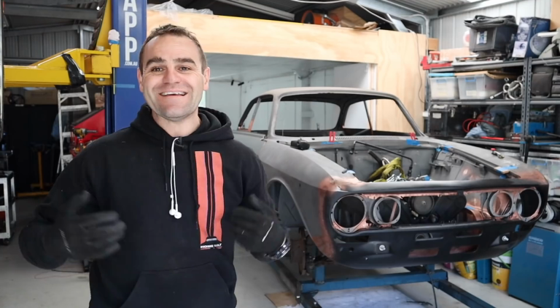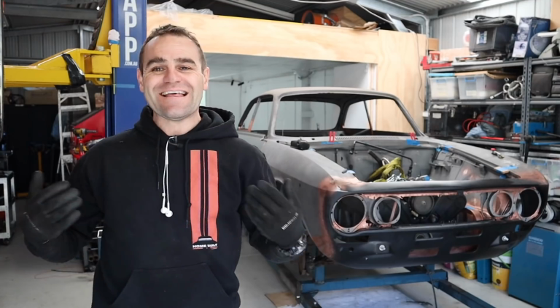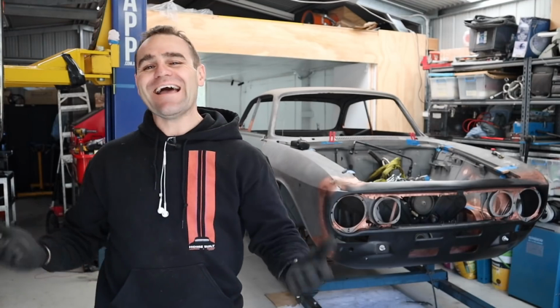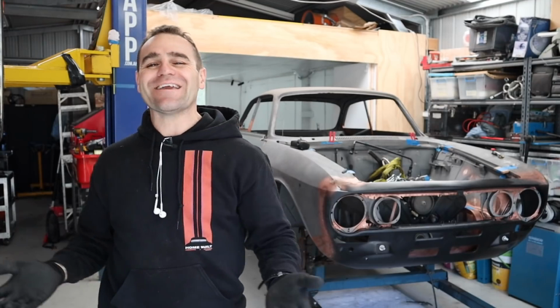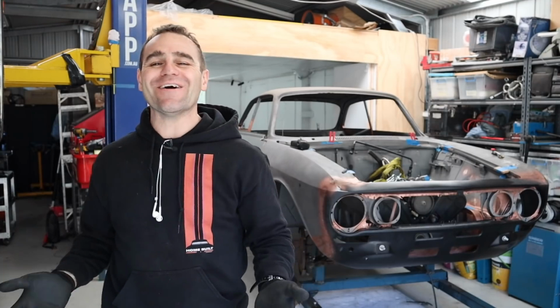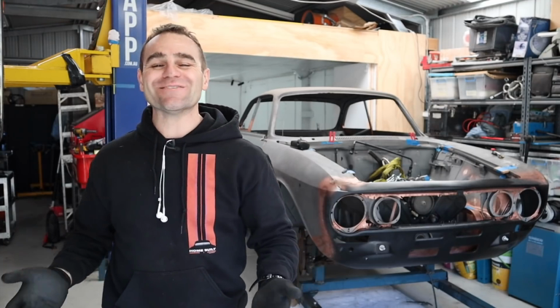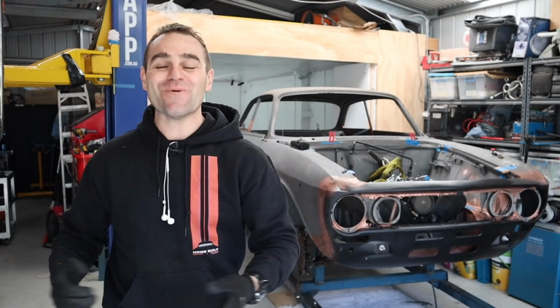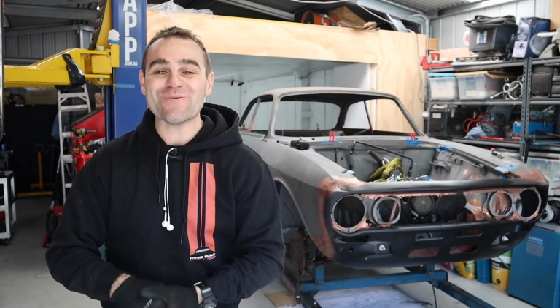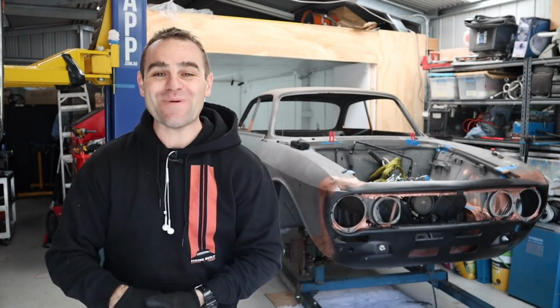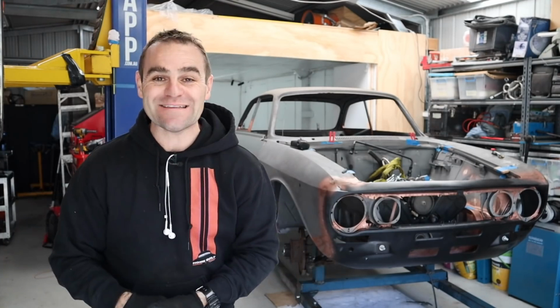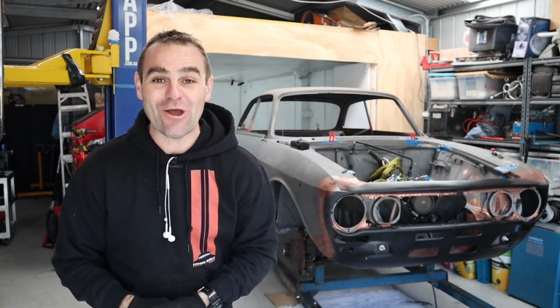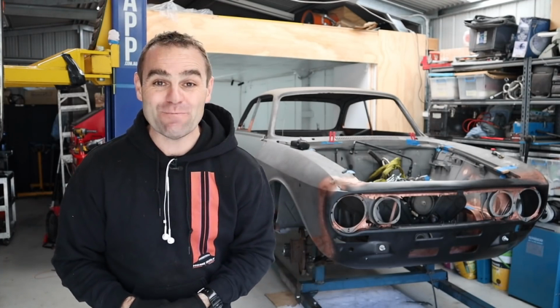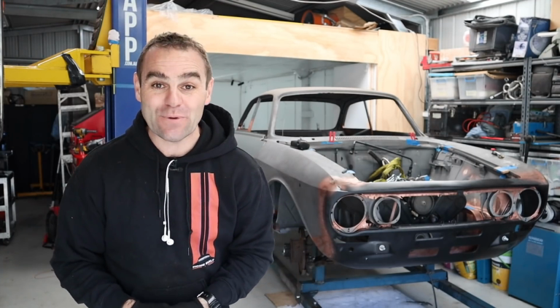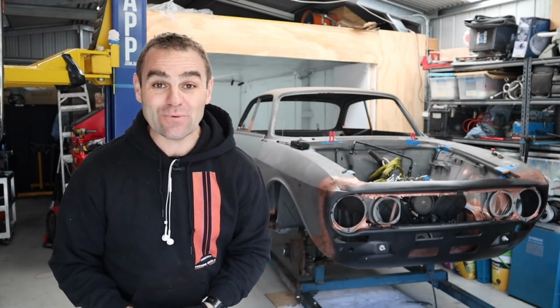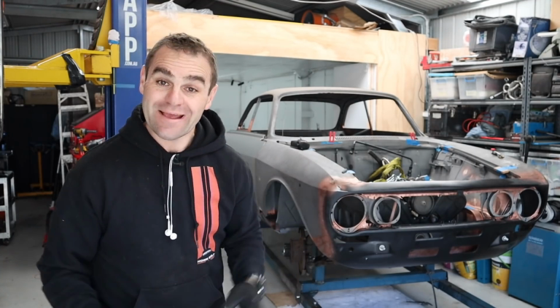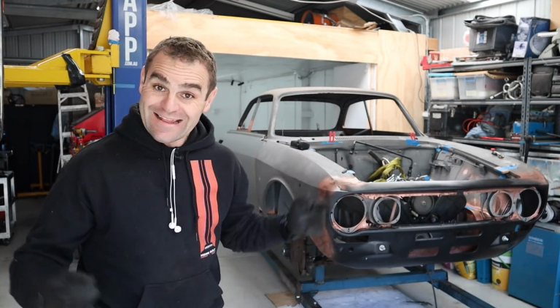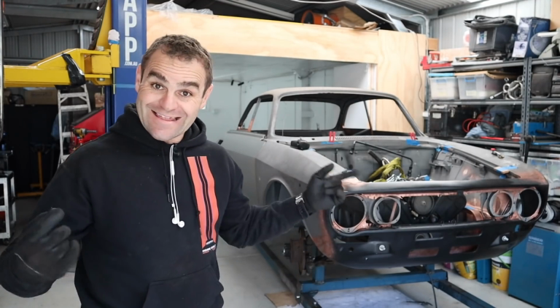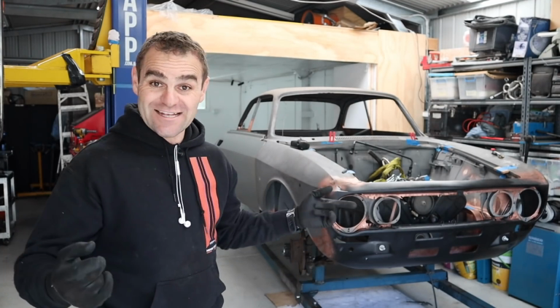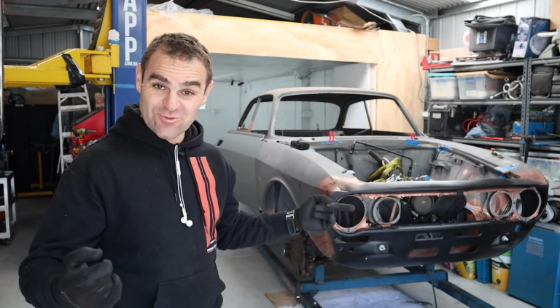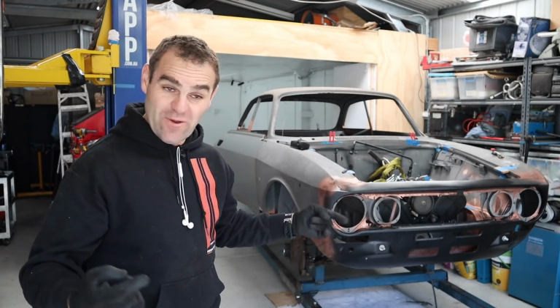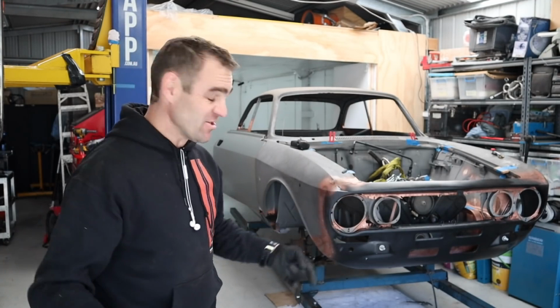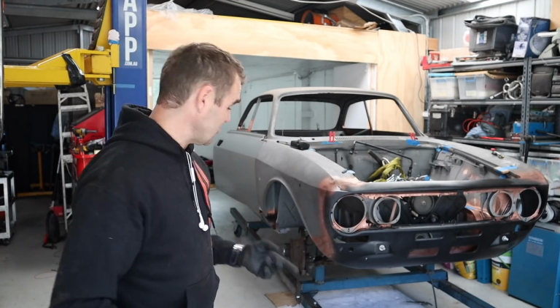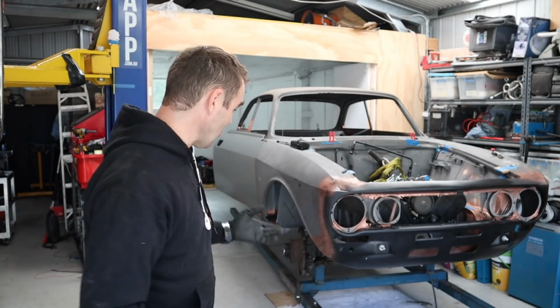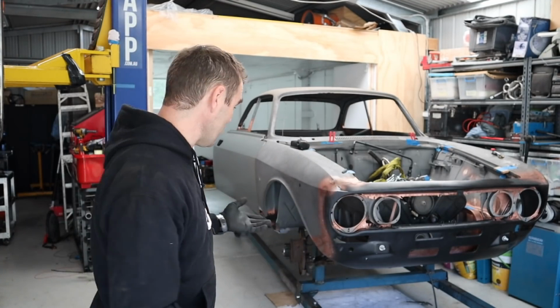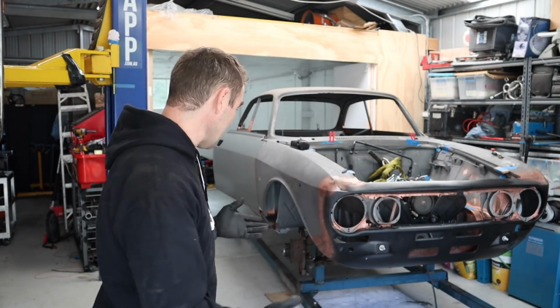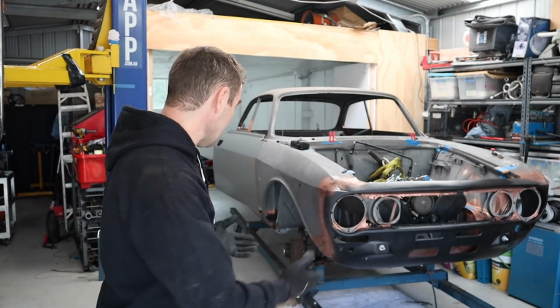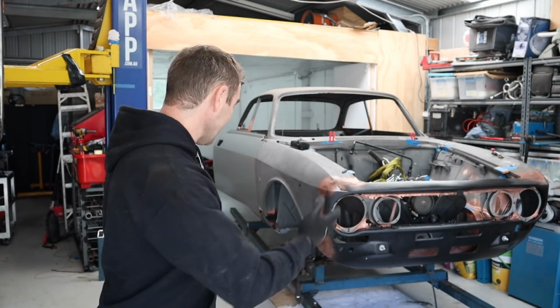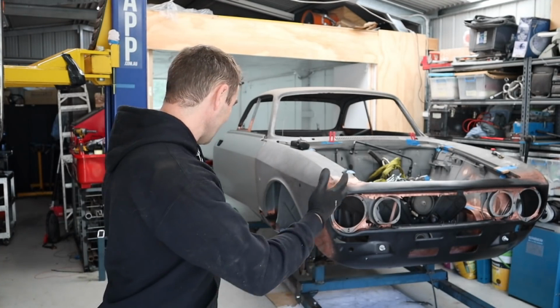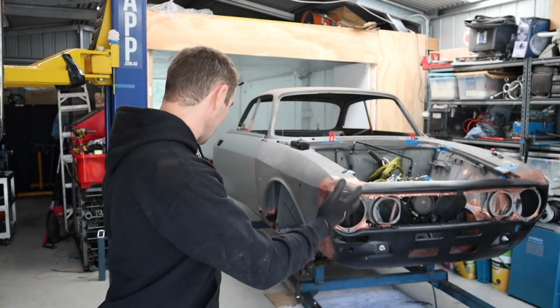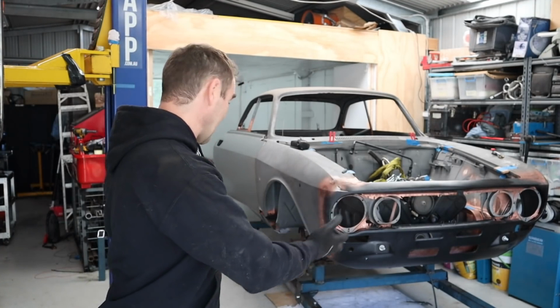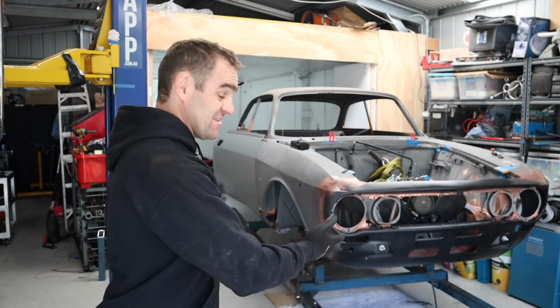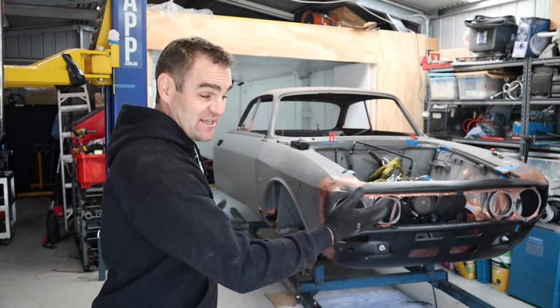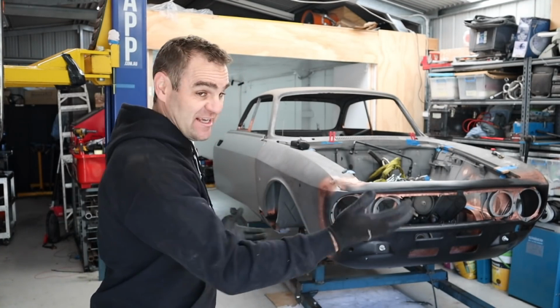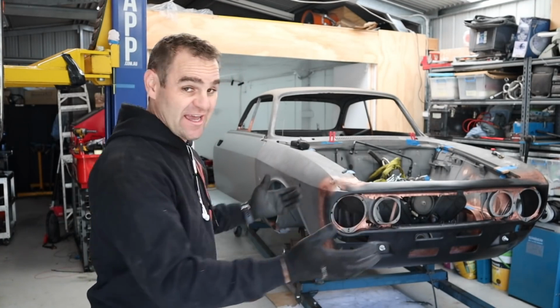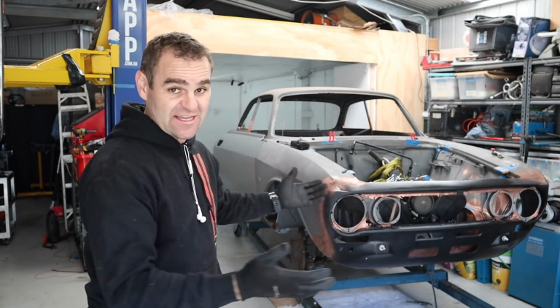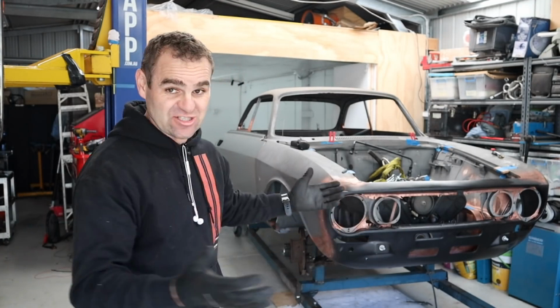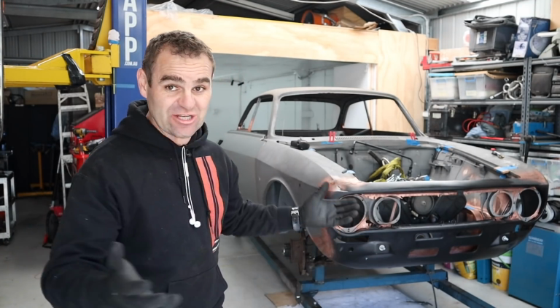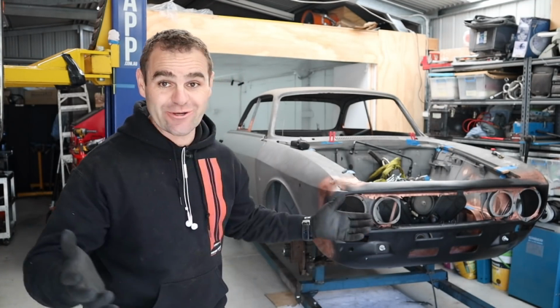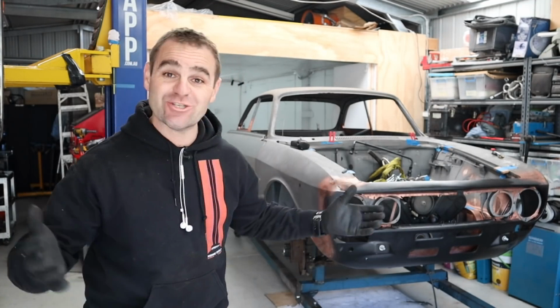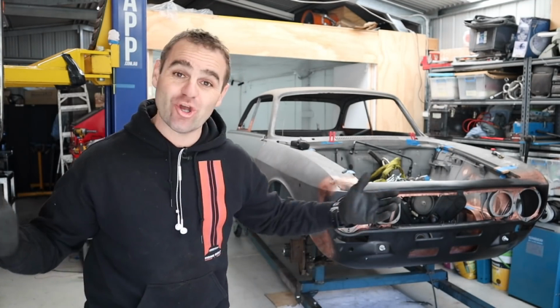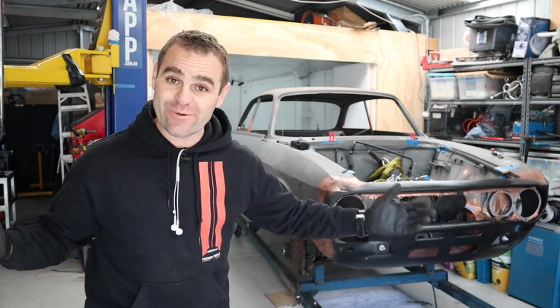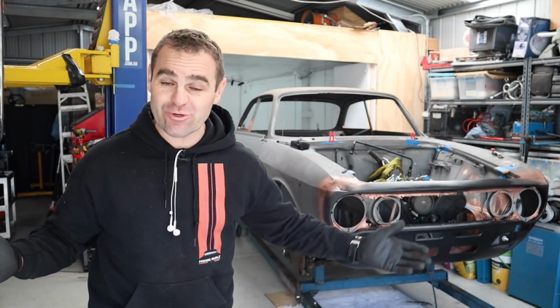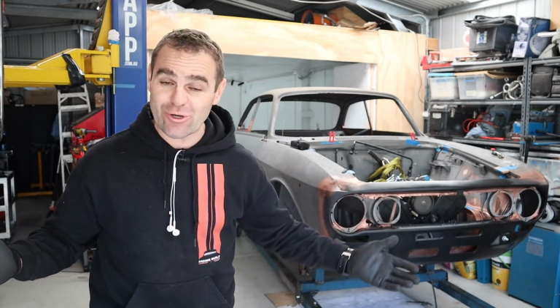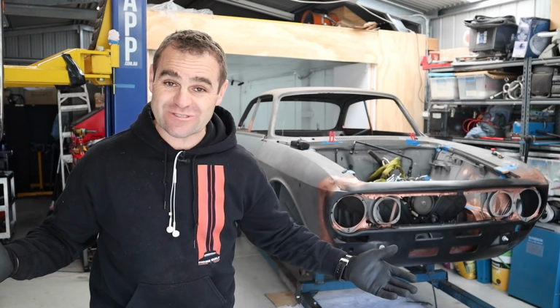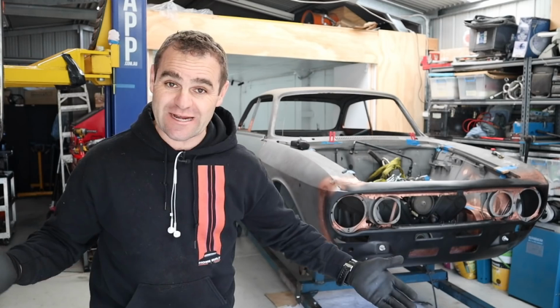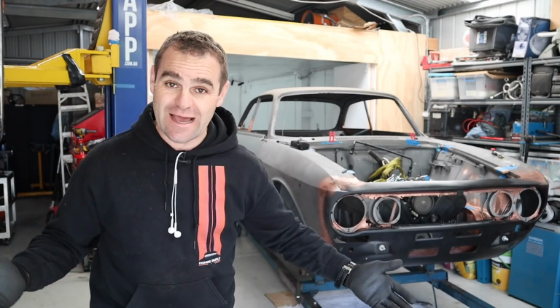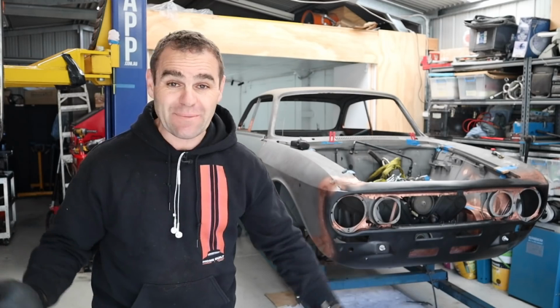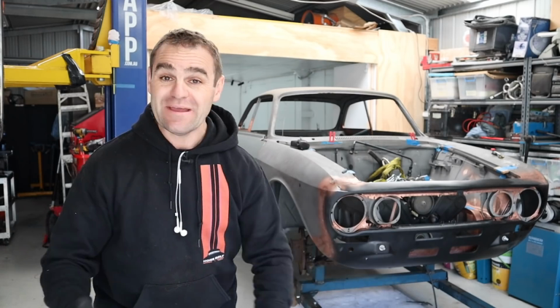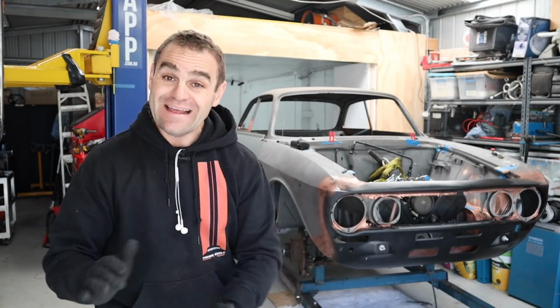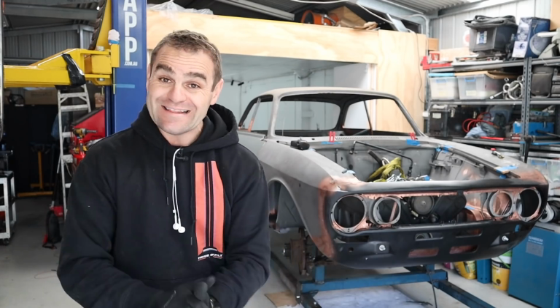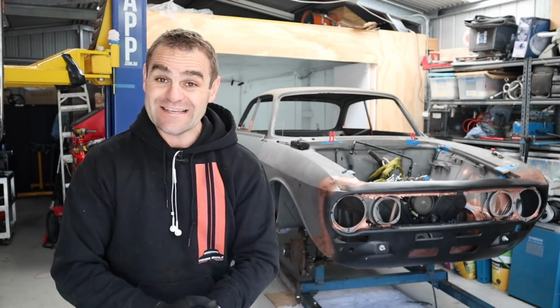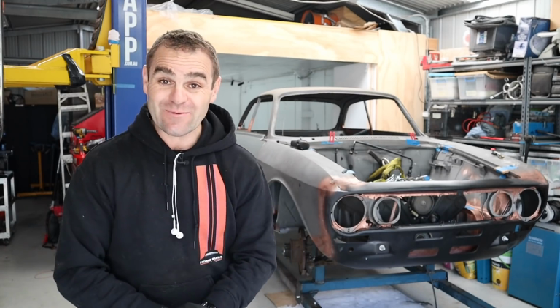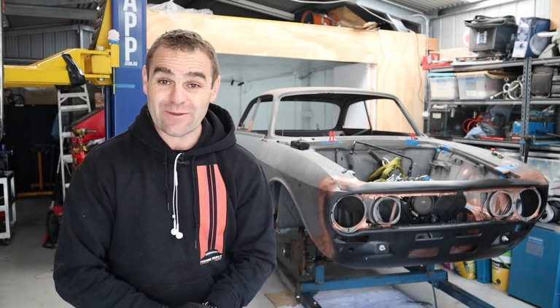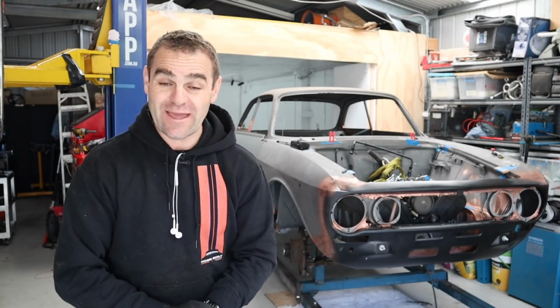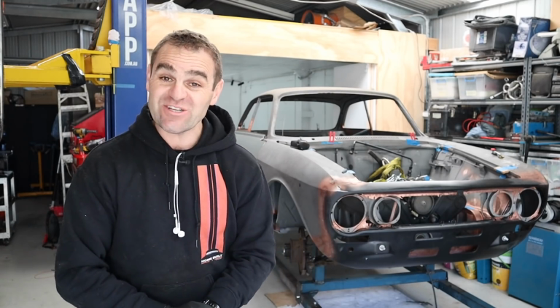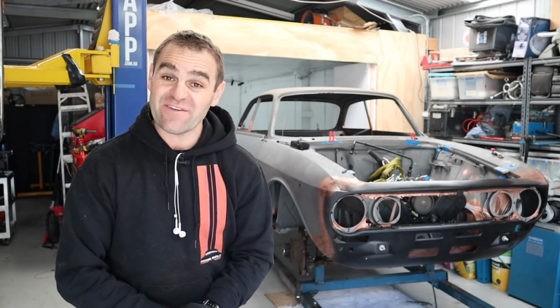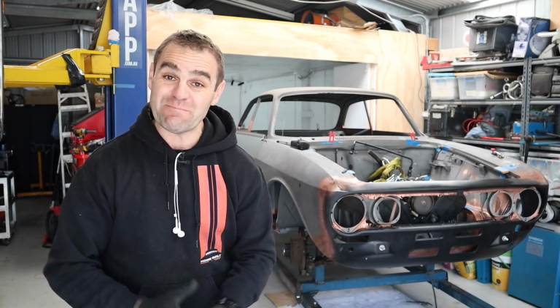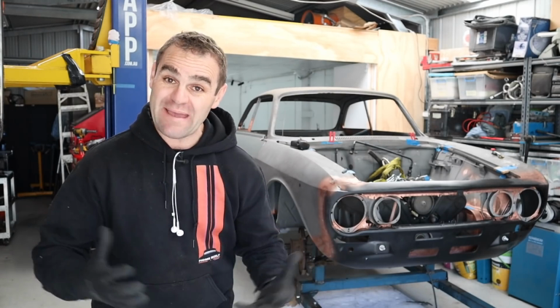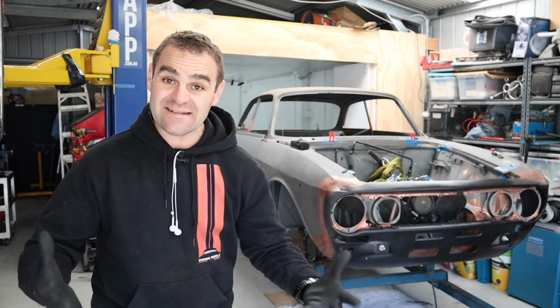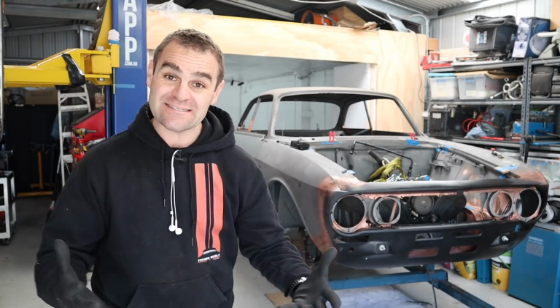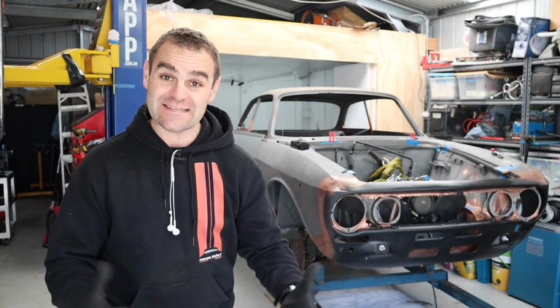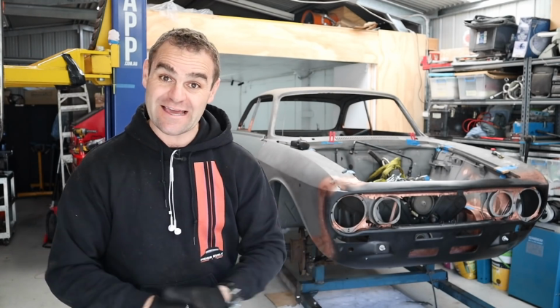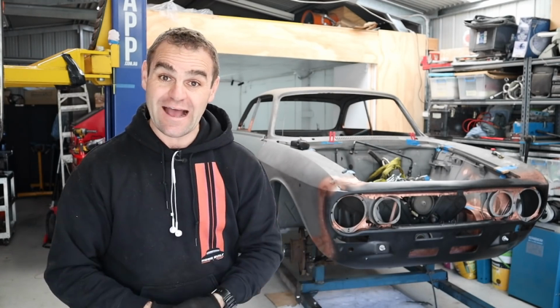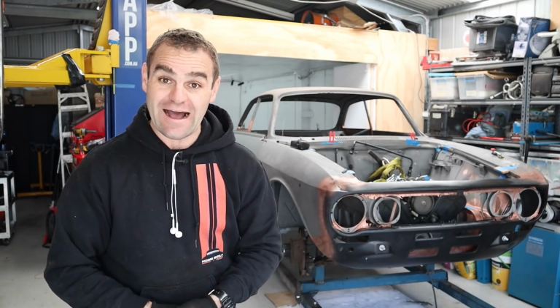Hey guys, welcome back to Home Built. Last week you saw me get the steering geometry all set up. This week we actually have to mount it to the car.